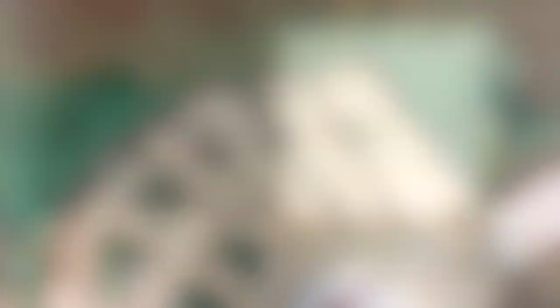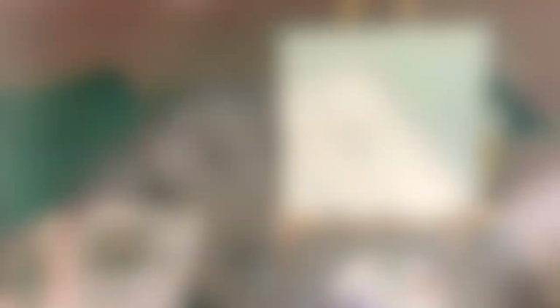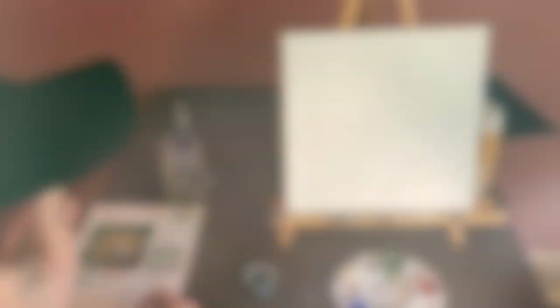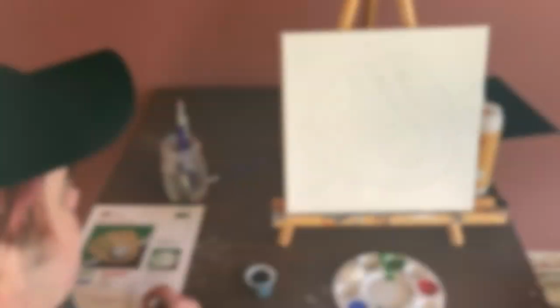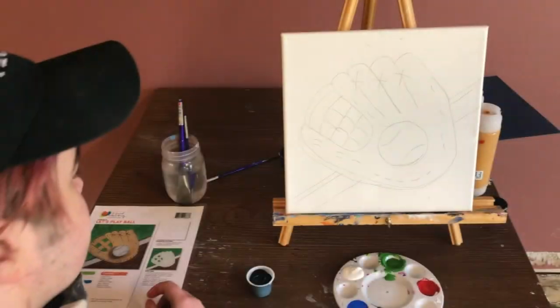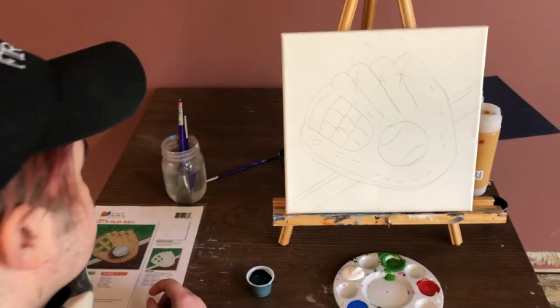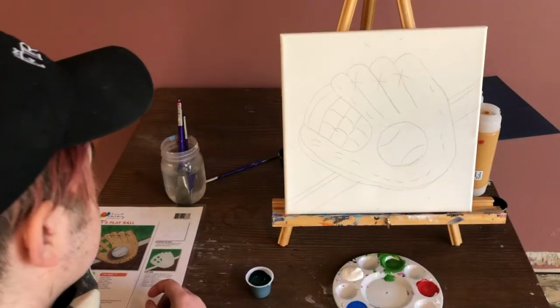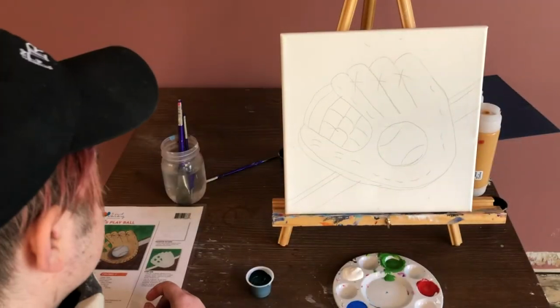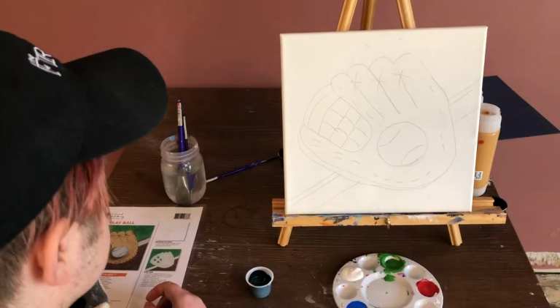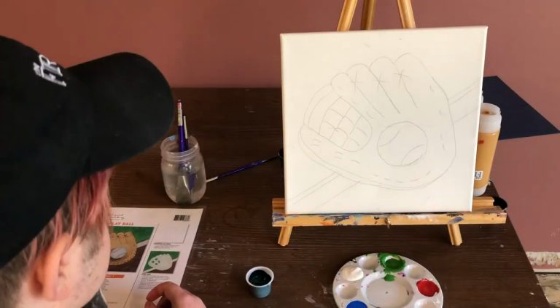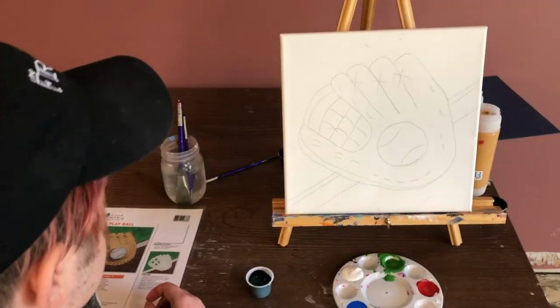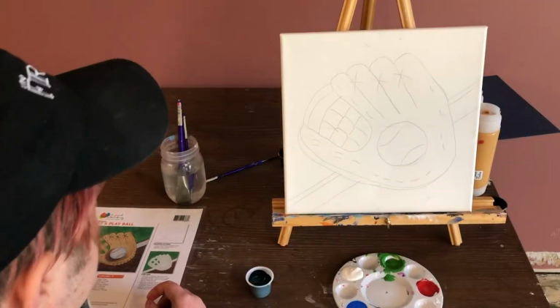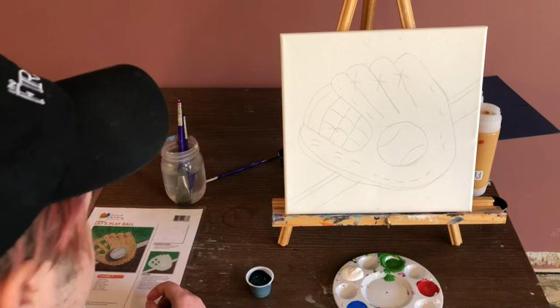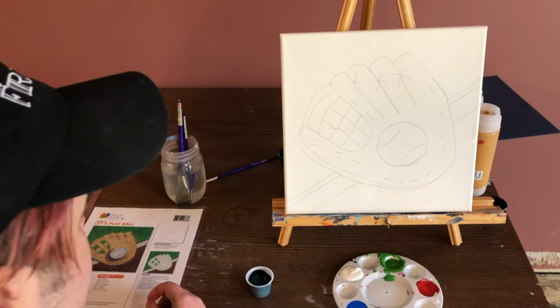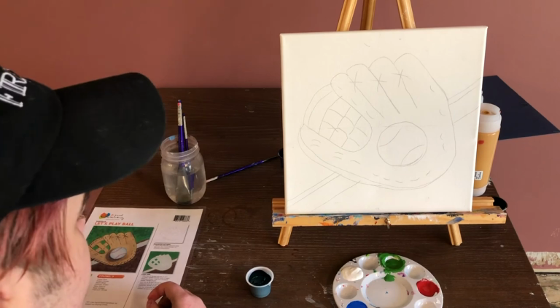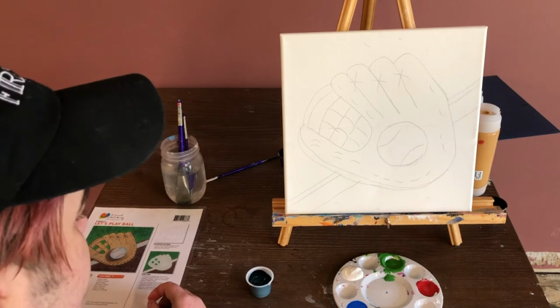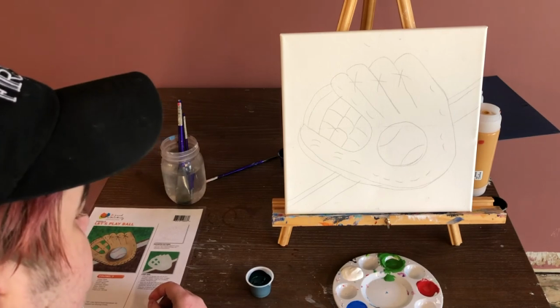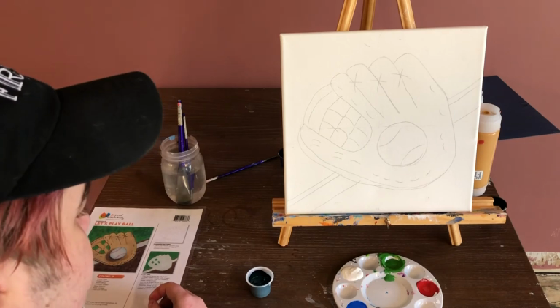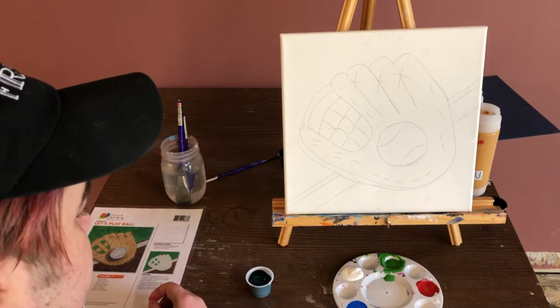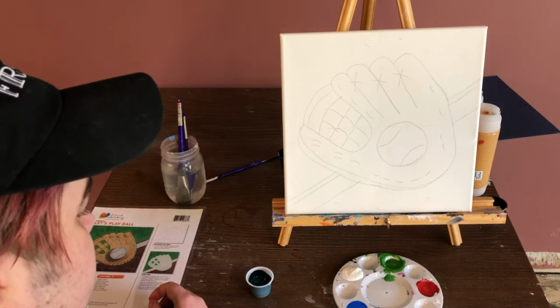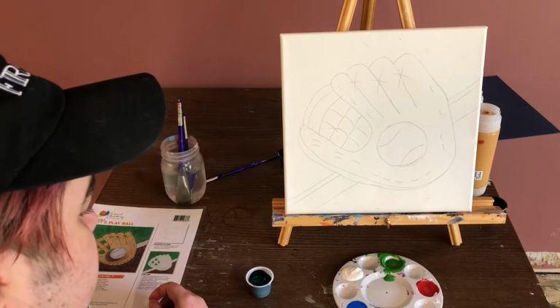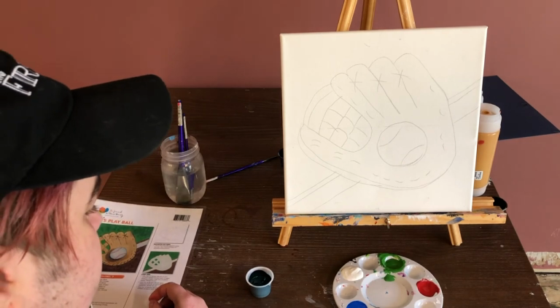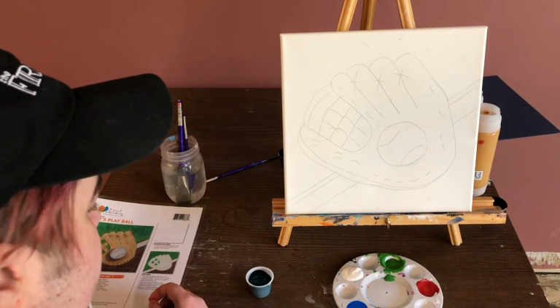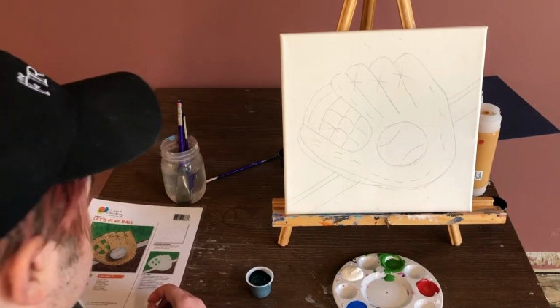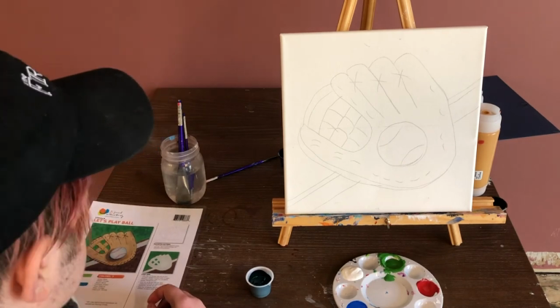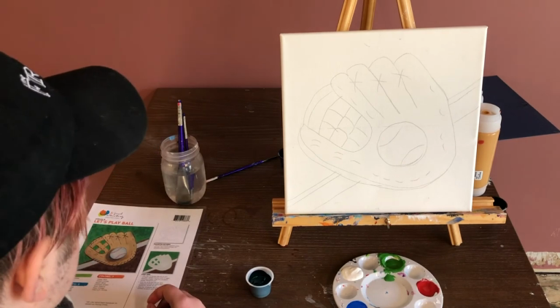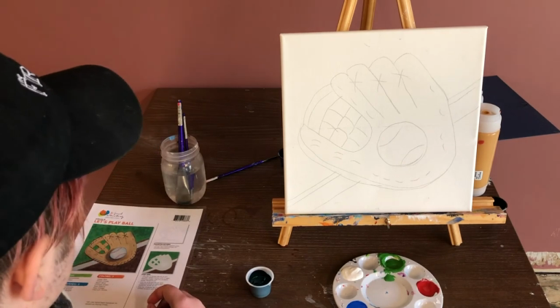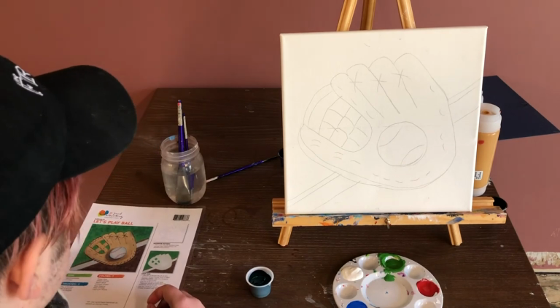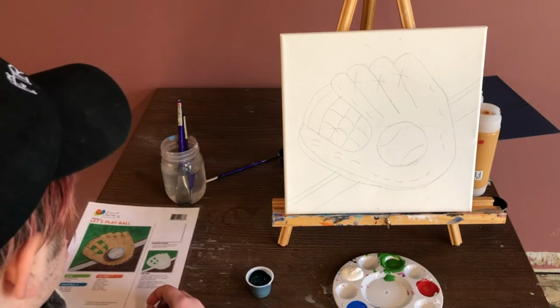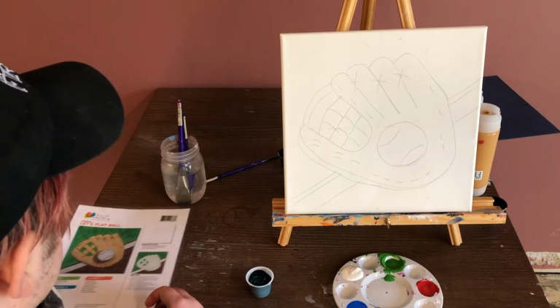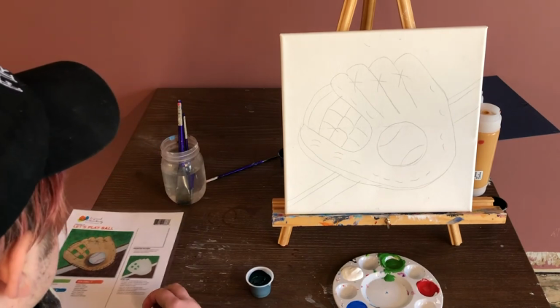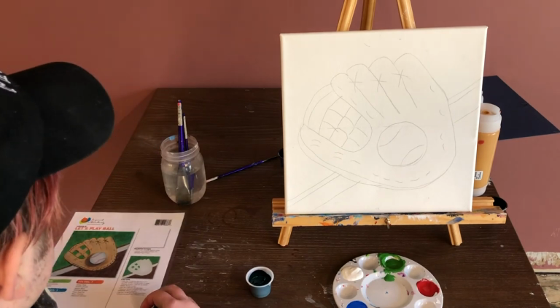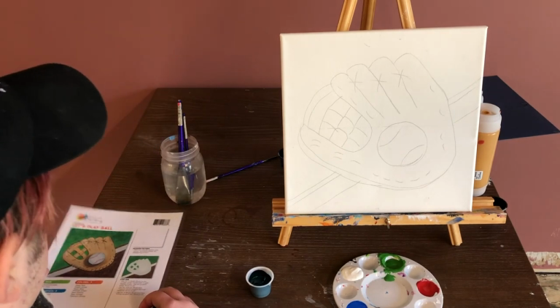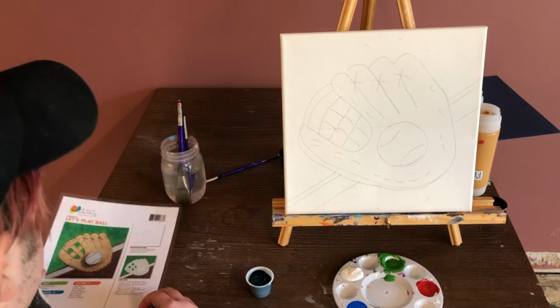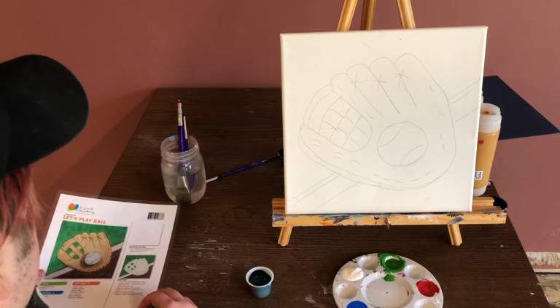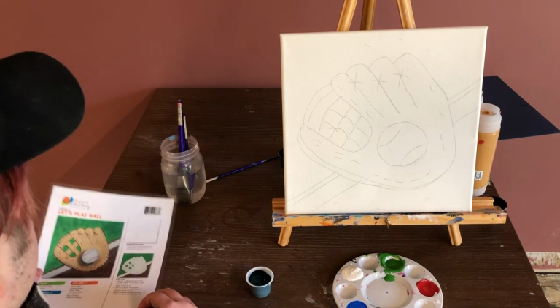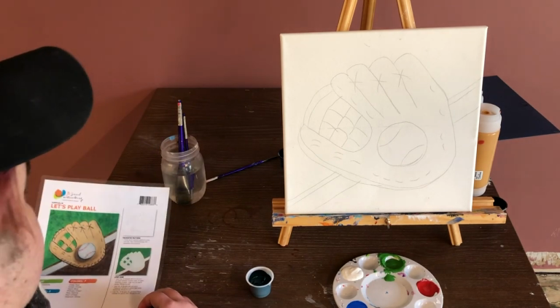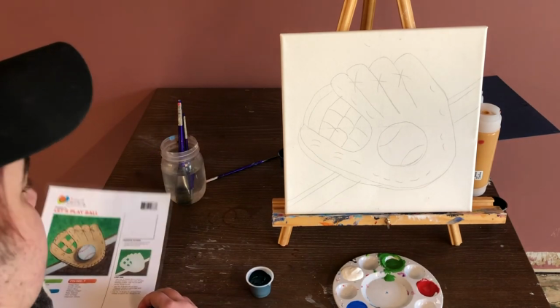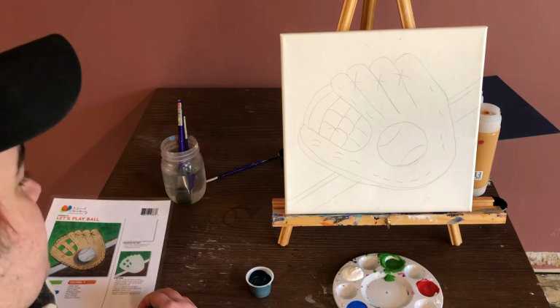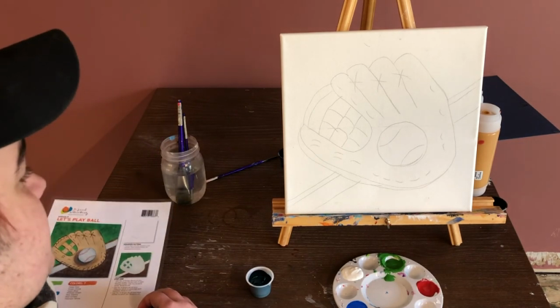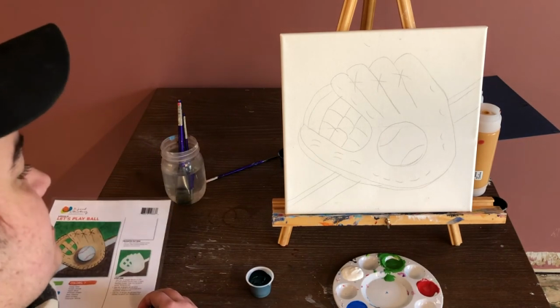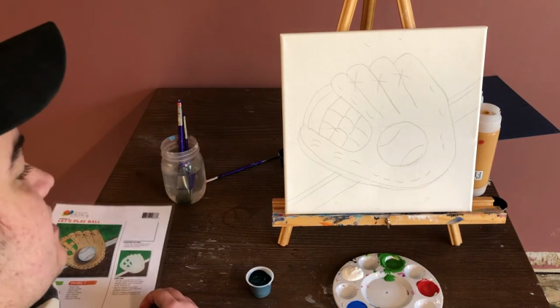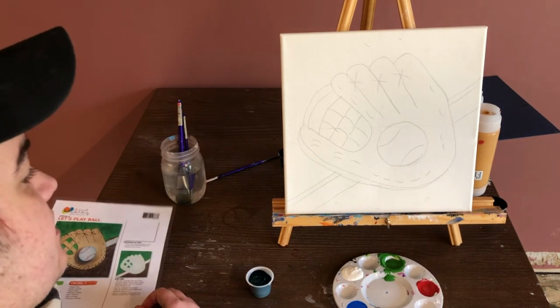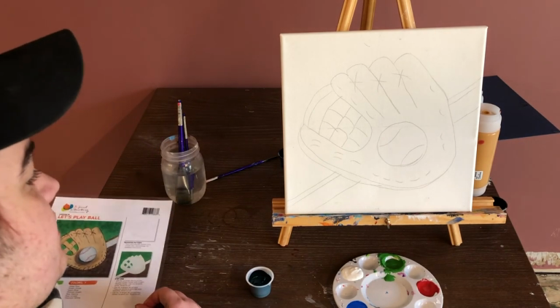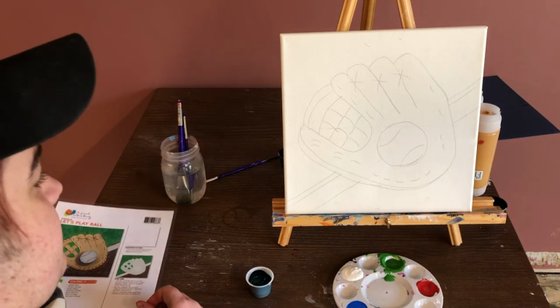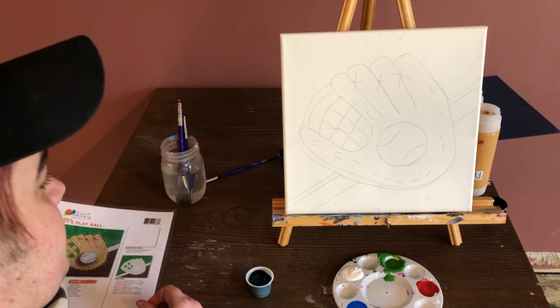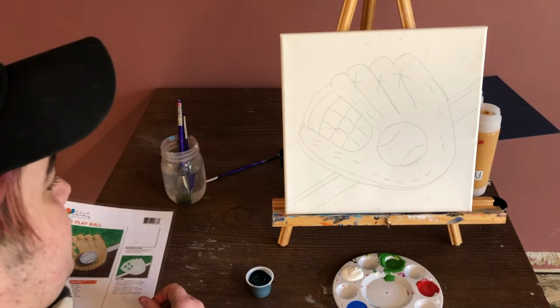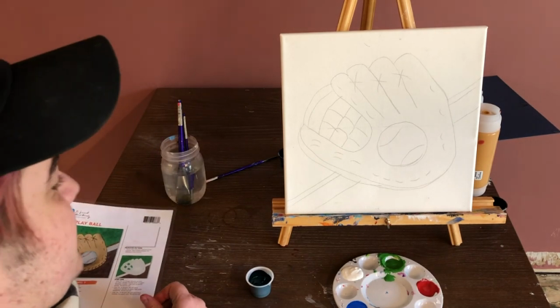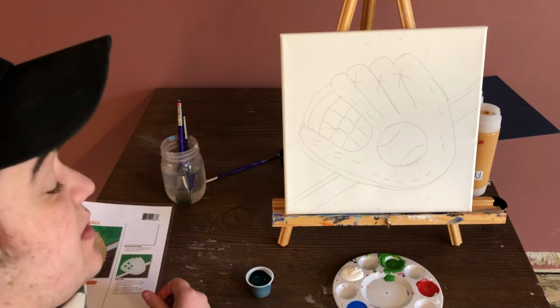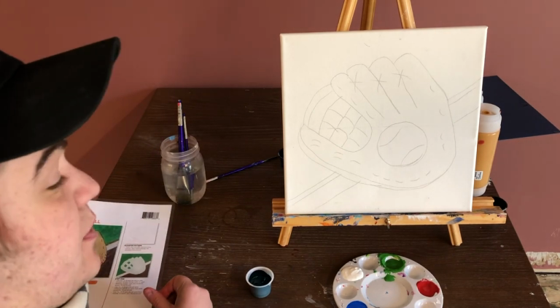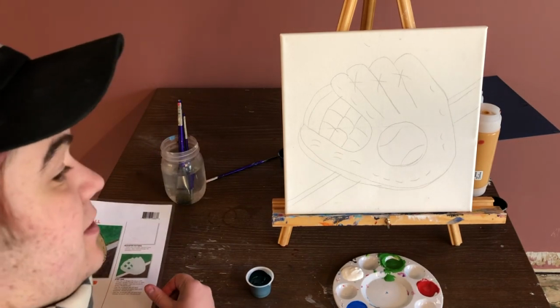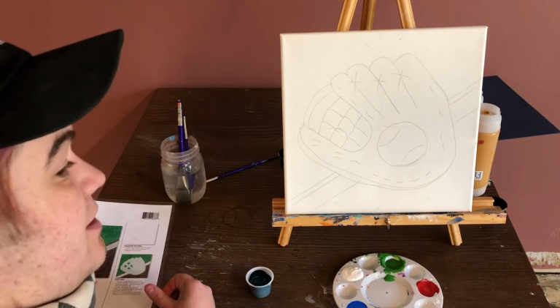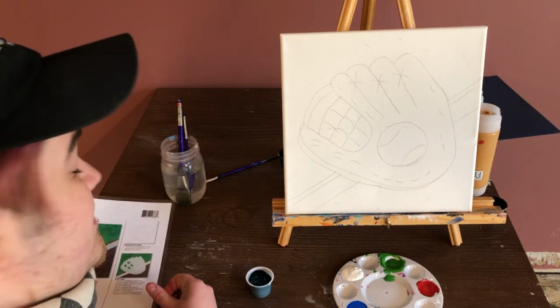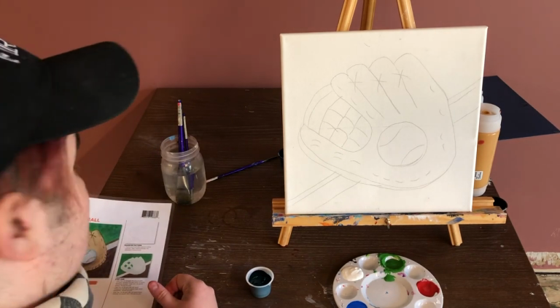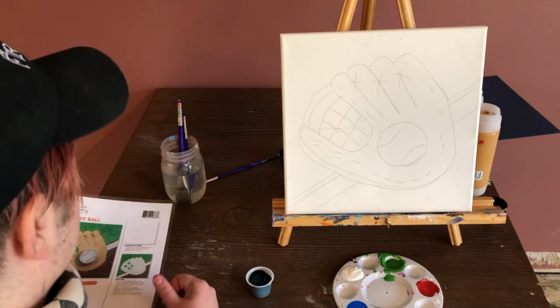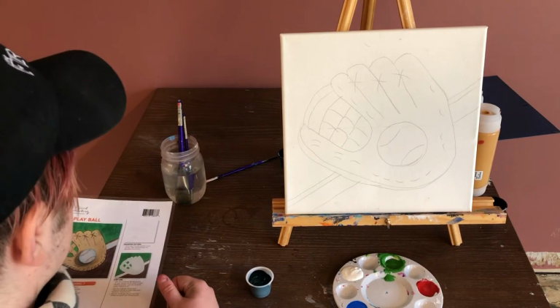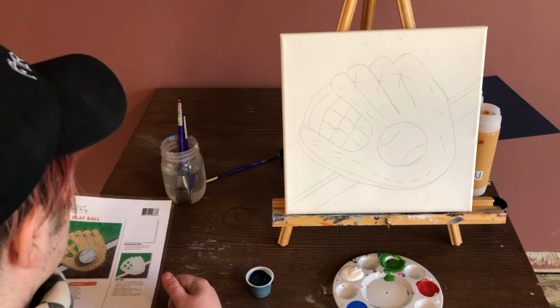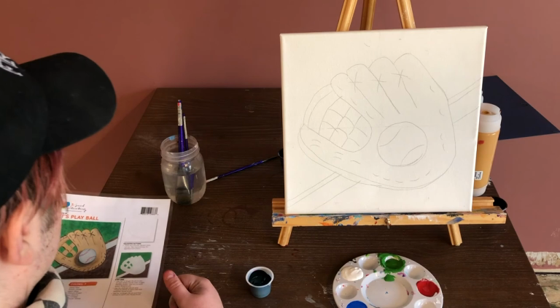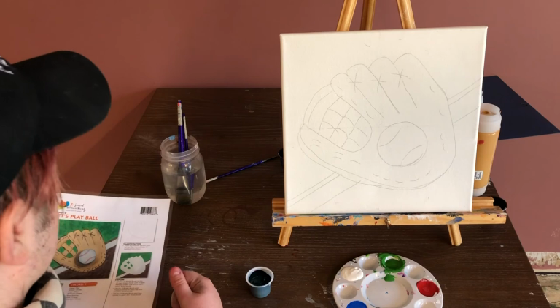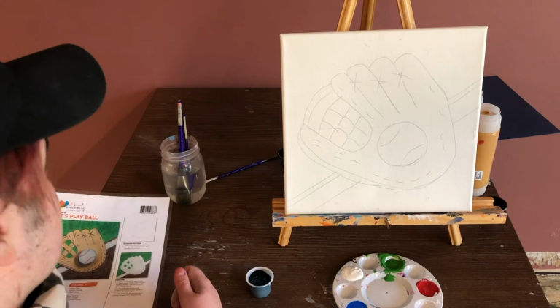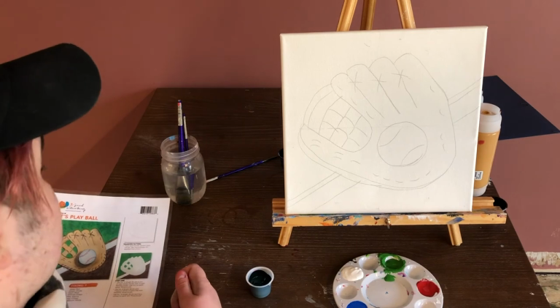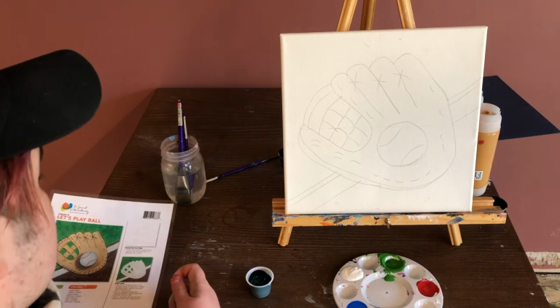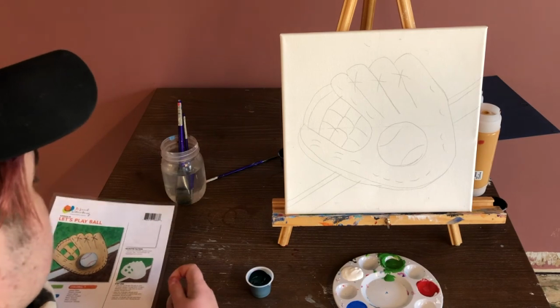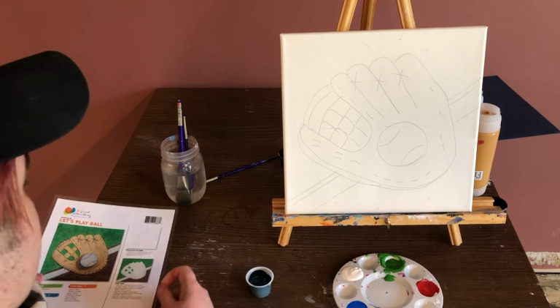Hi folks, this is Ezra at the Firestone Art Studio. Today I'm going to take us through how to paint a baseball glove canvas. It's called Let's Play Ball.